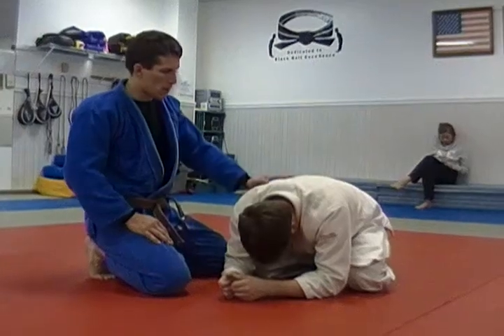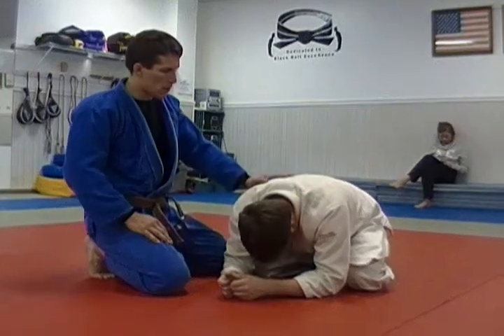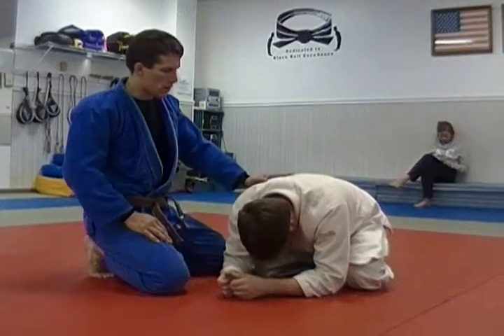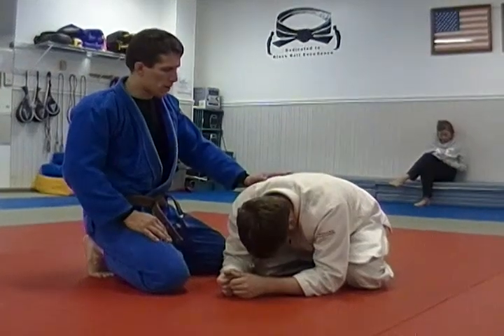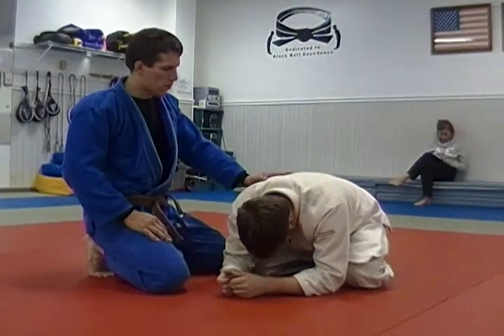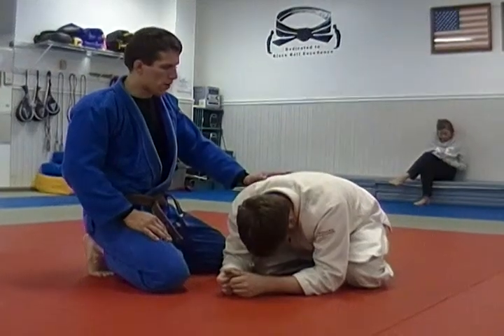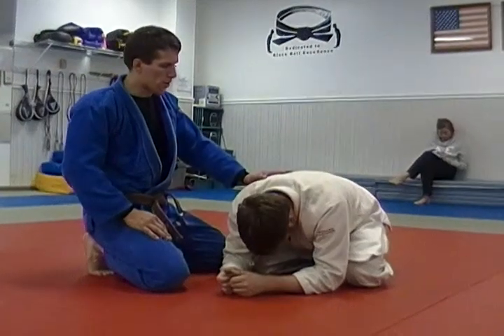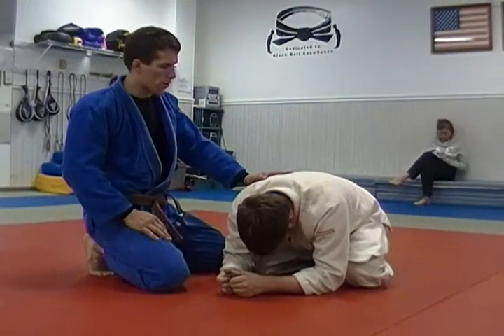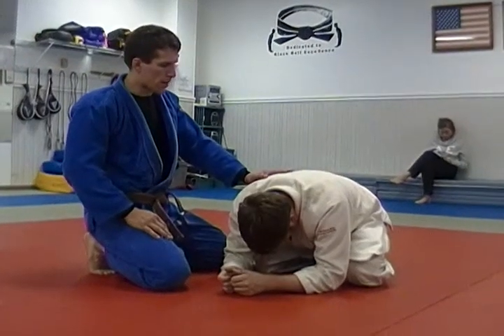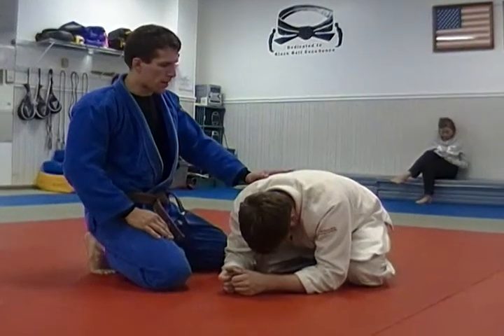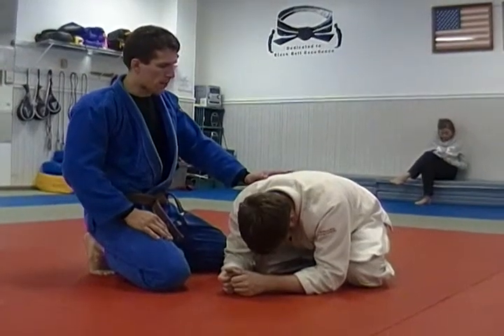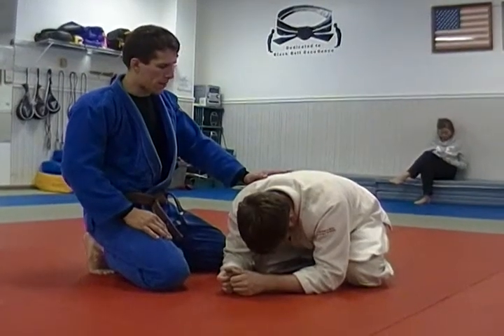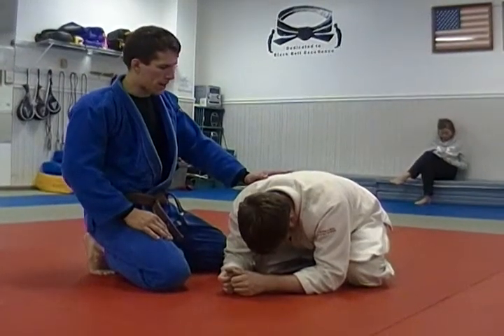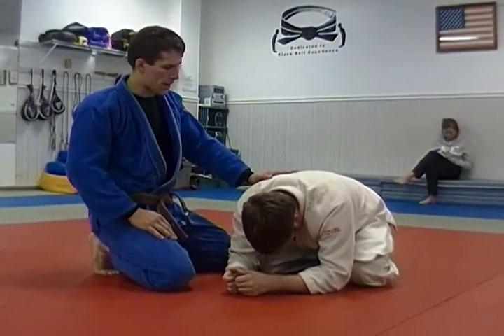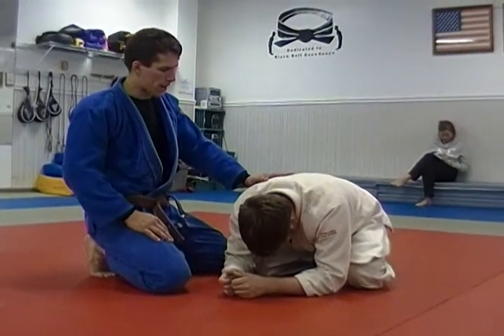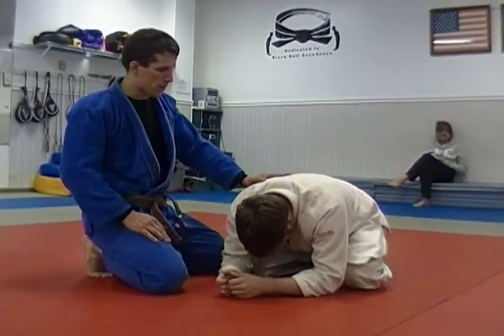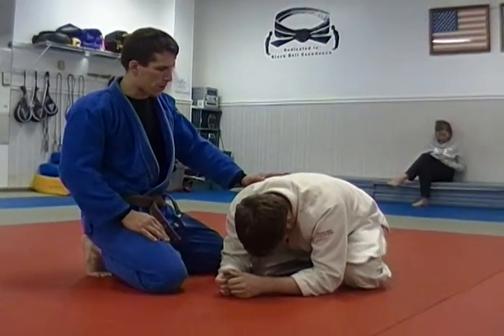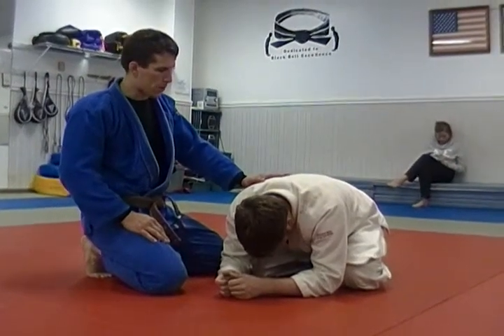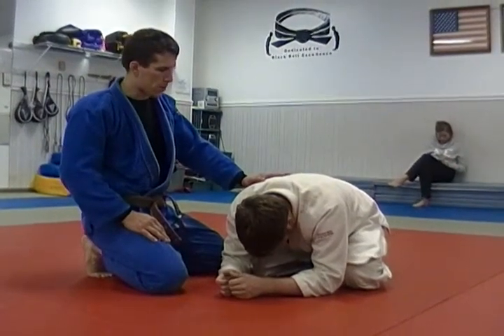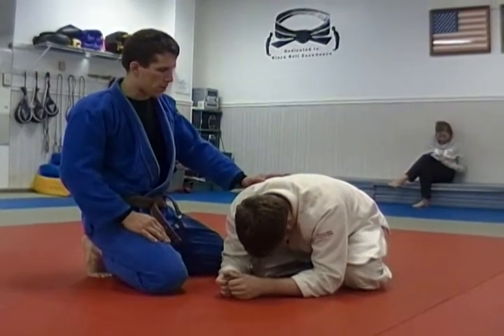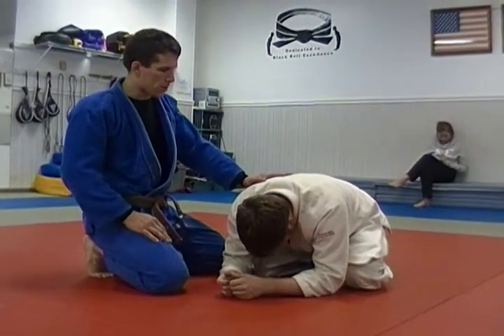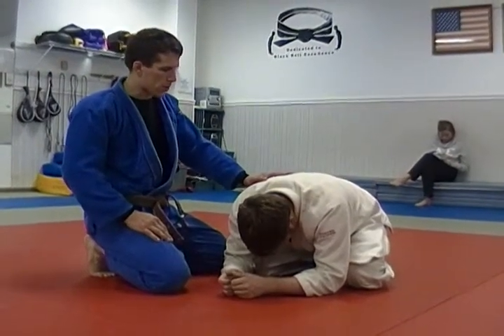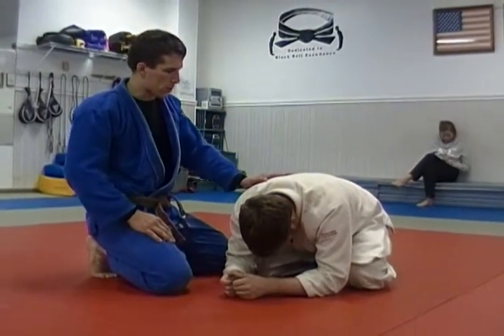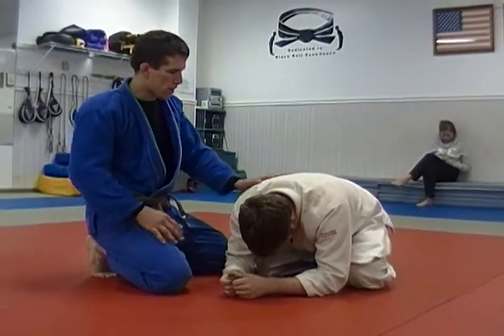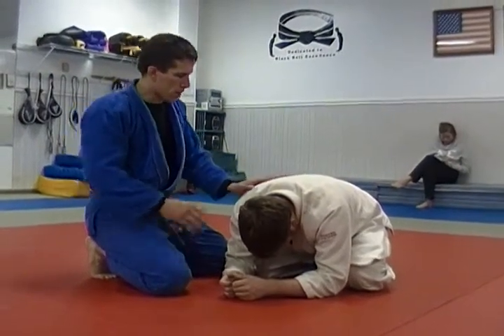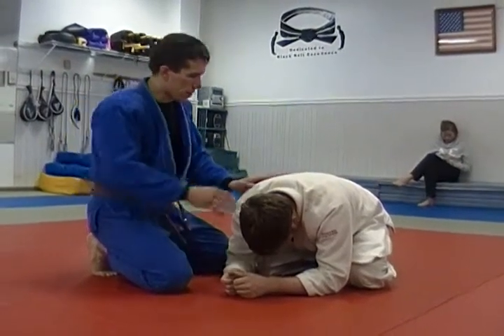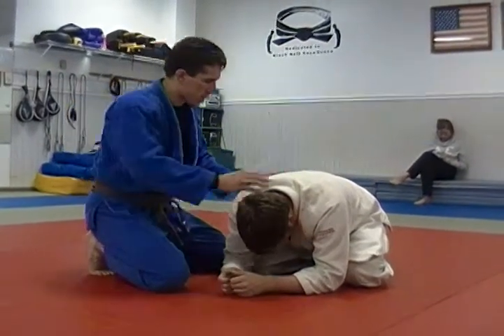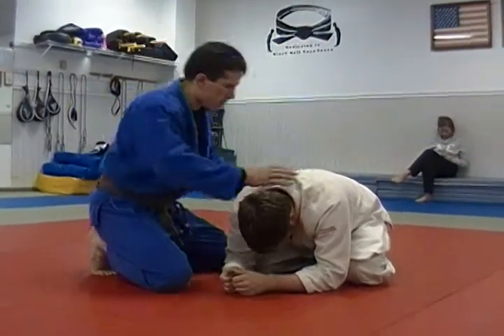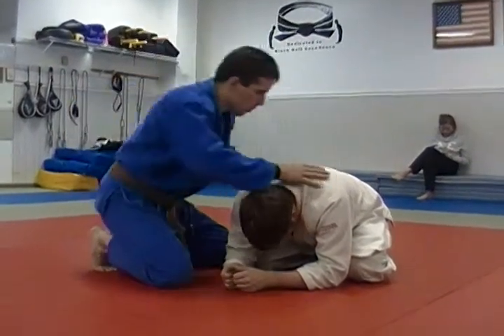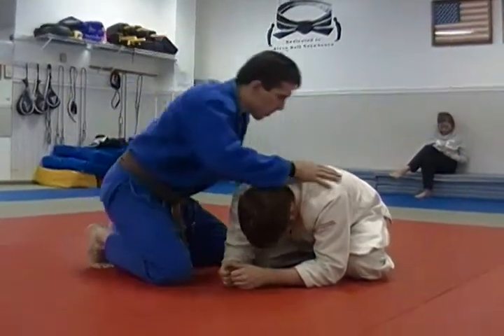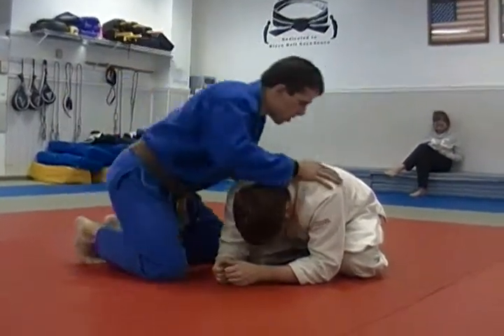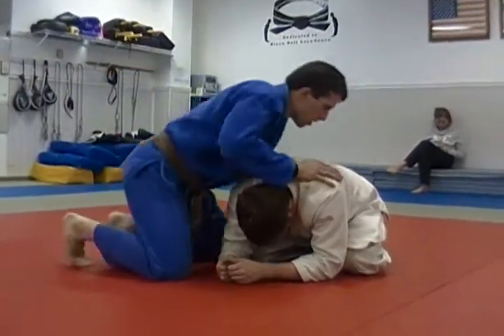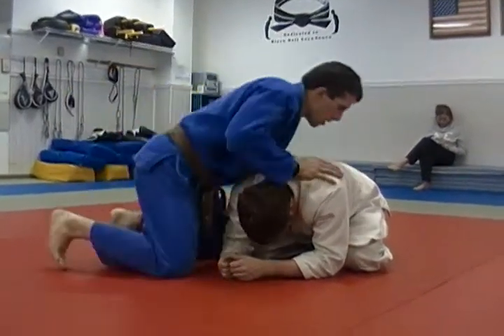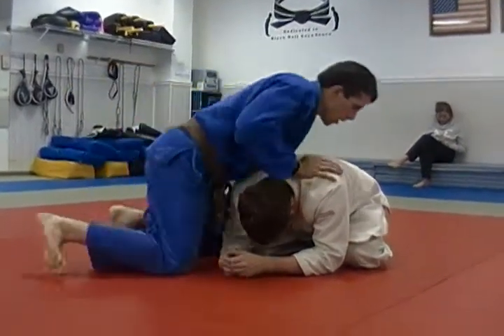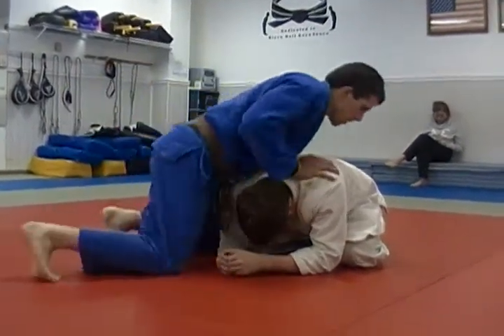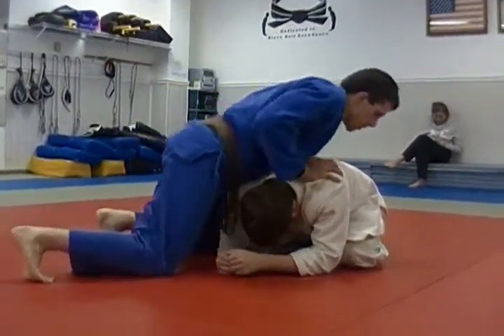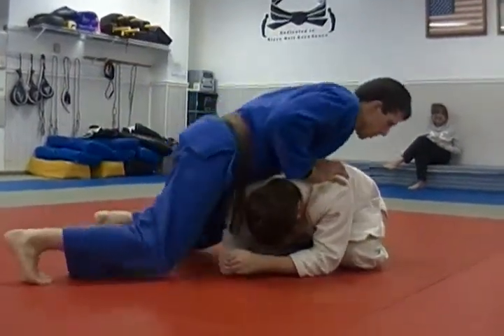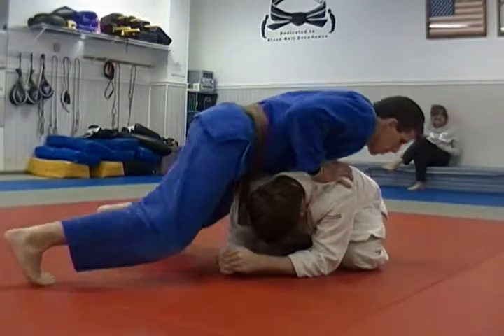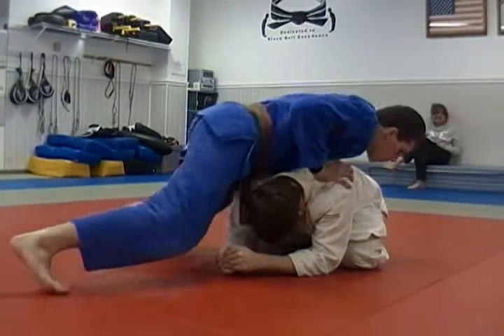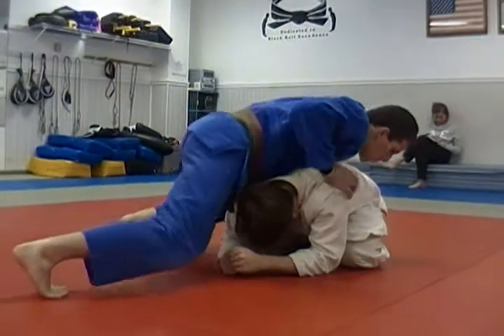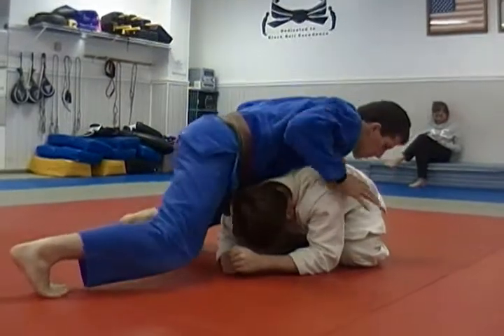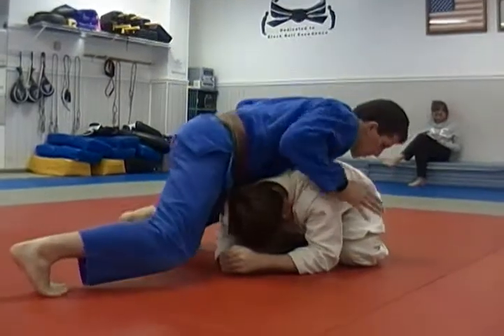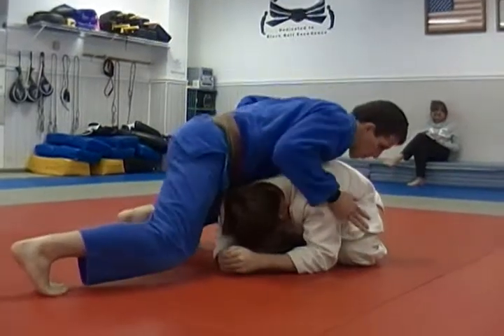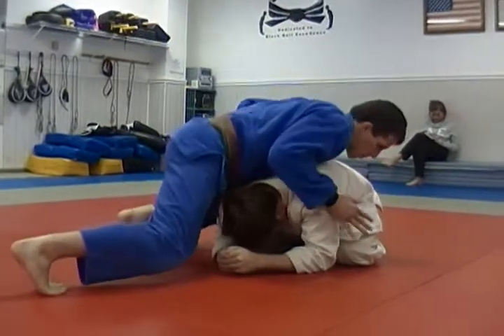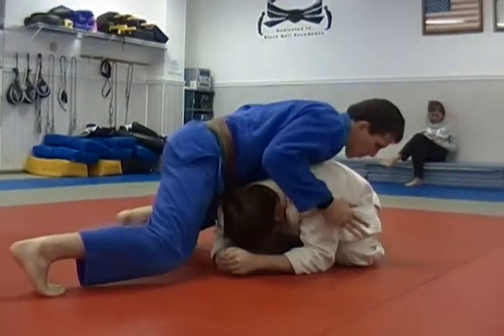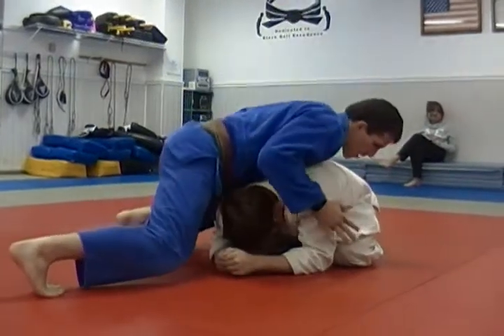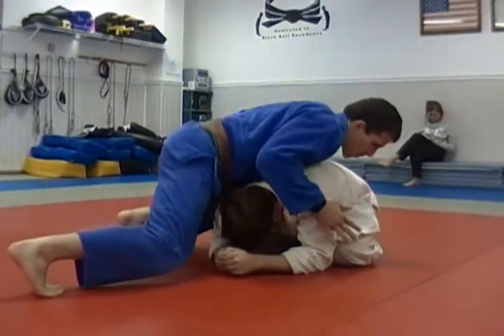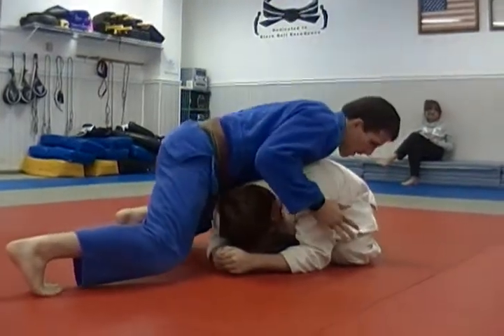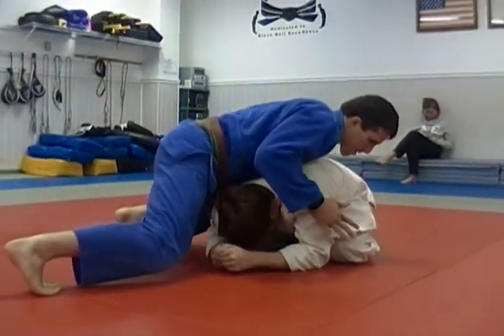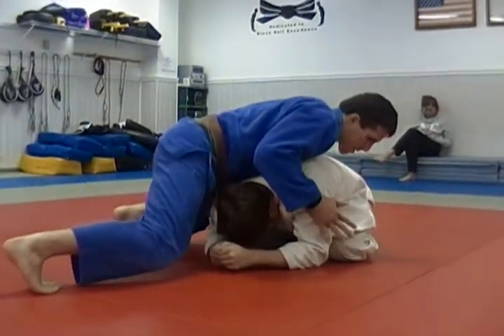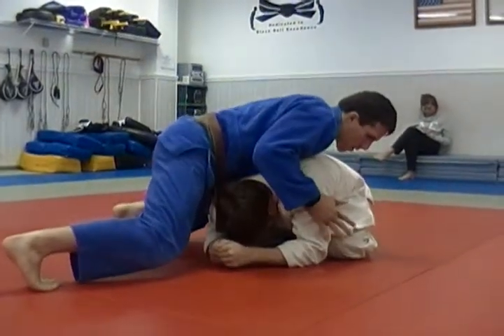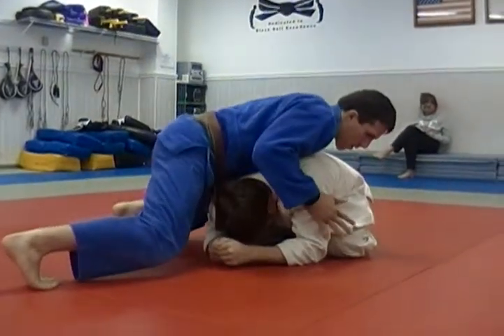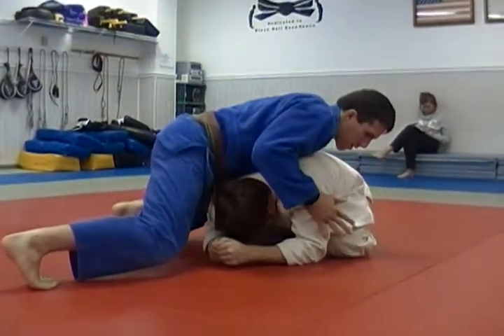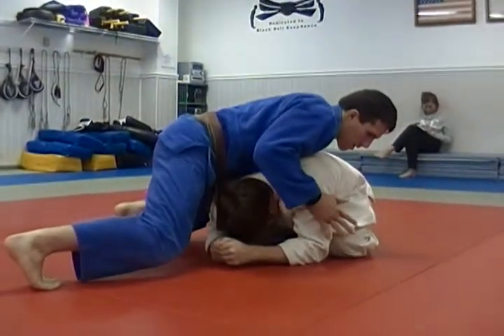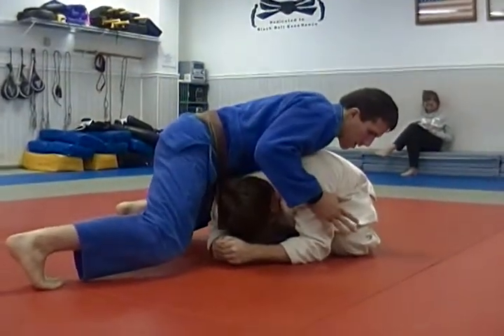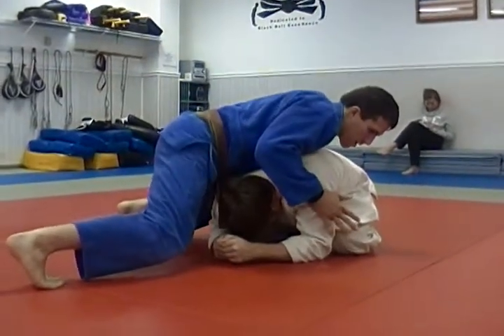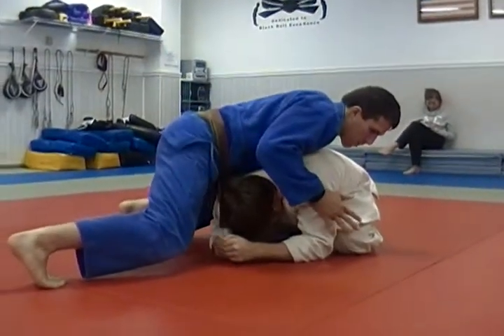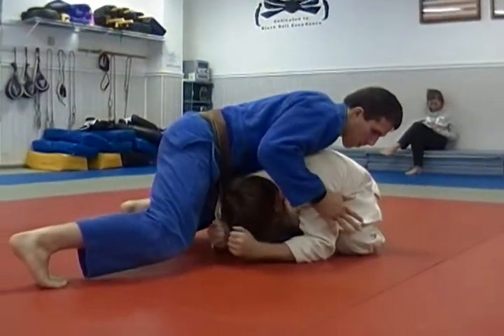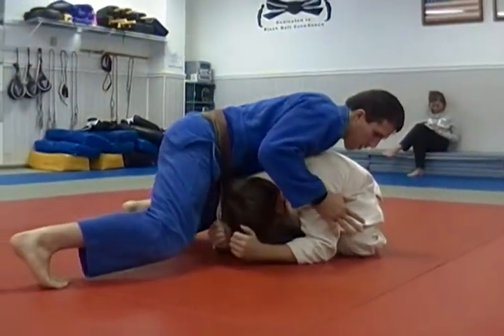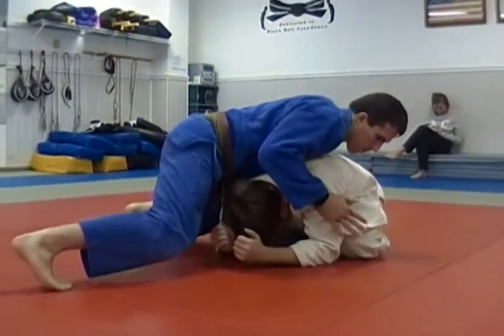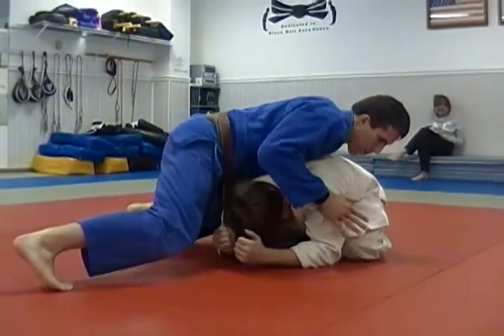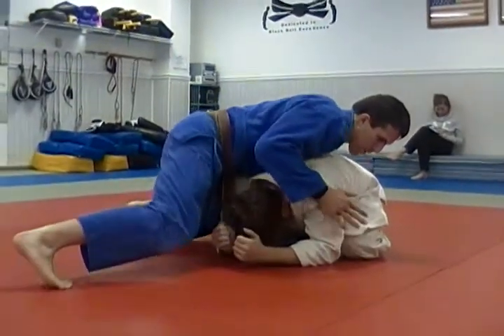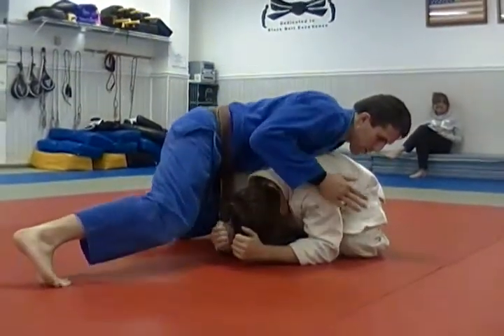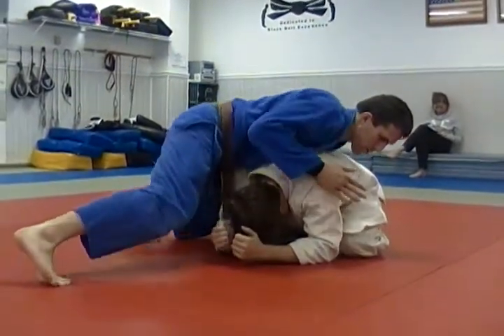We are going to do another attack from the guy in turtle position. We just tried to pass his guard and he rolled up on us.